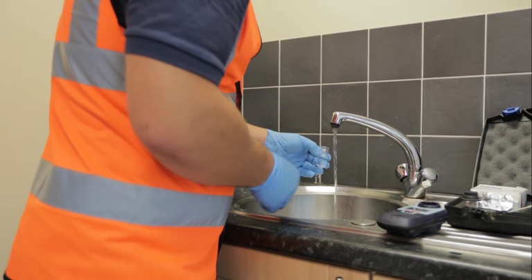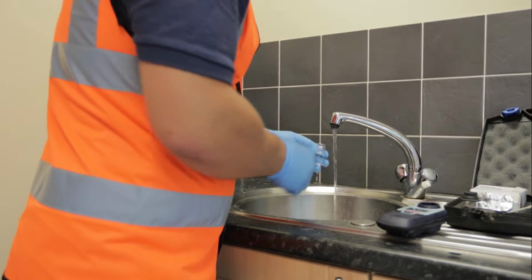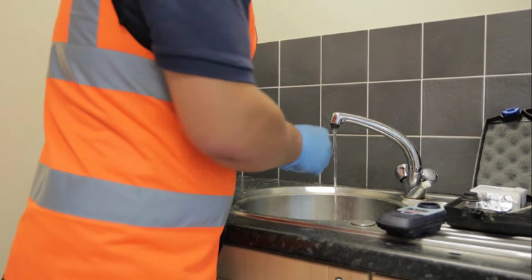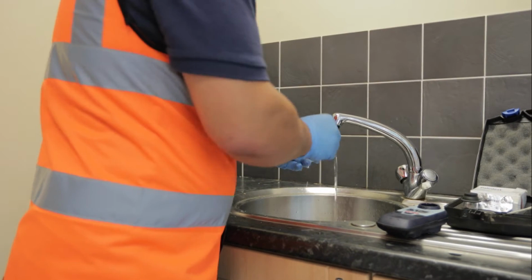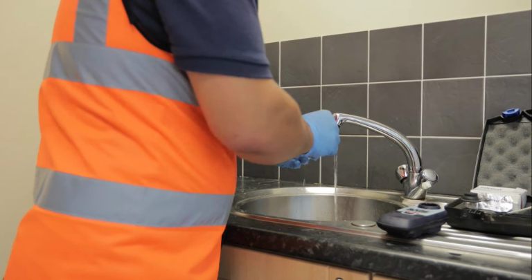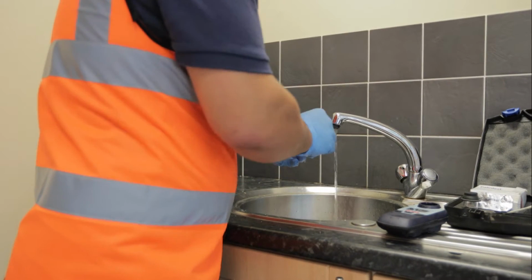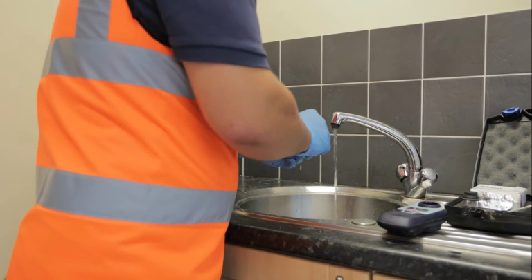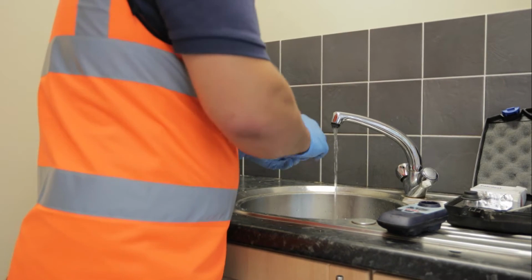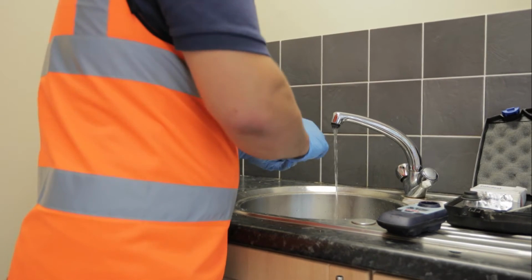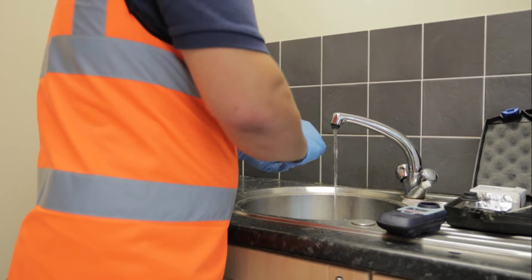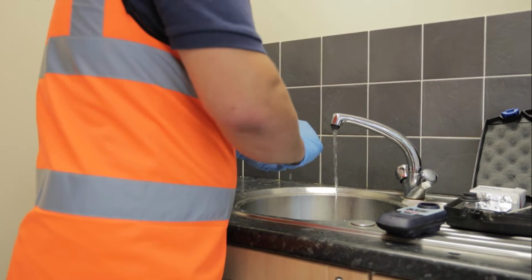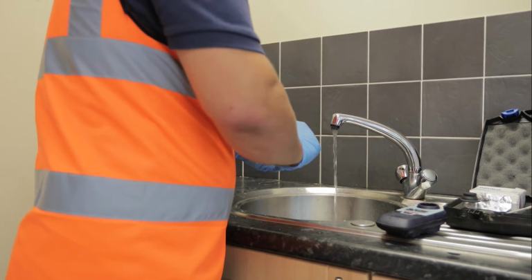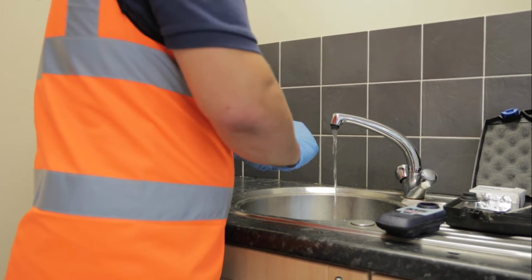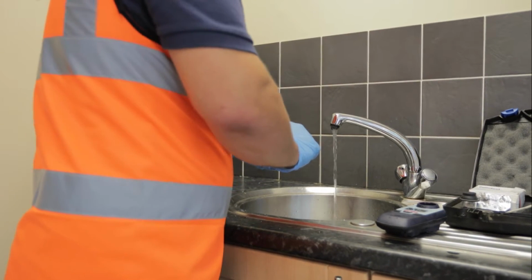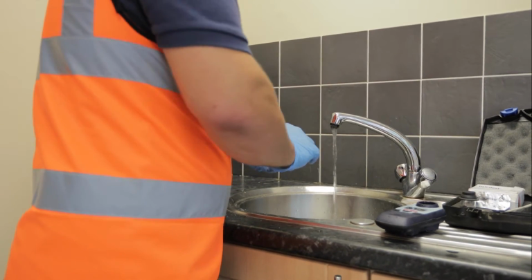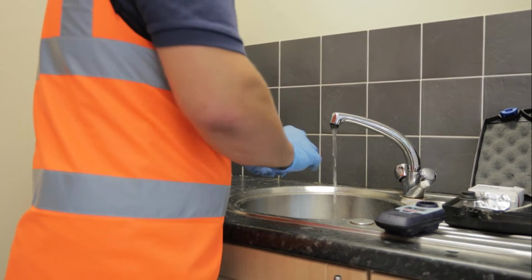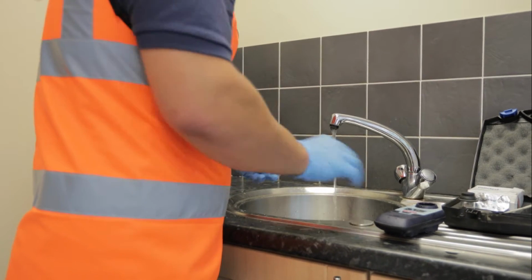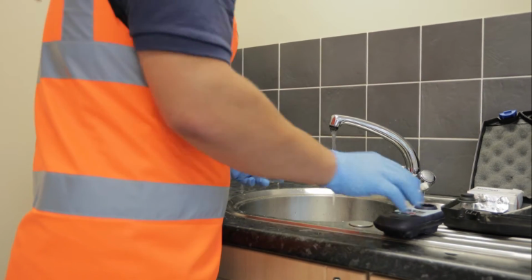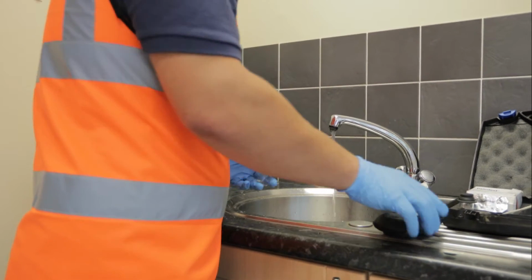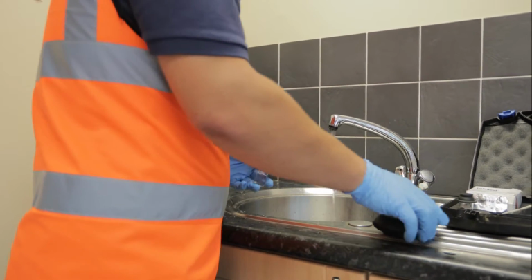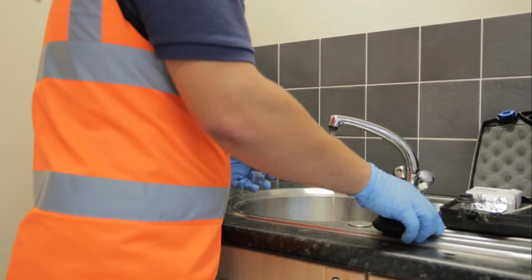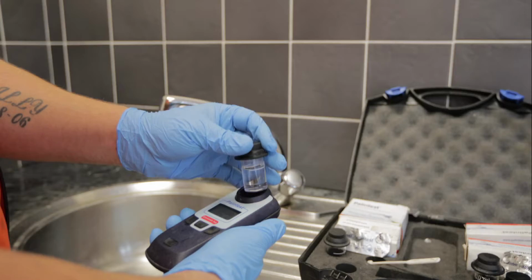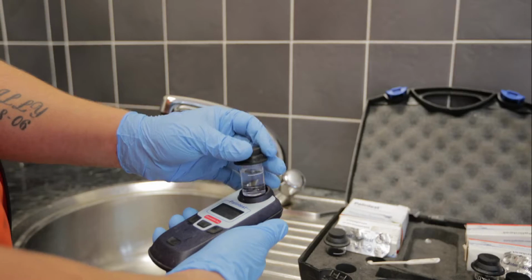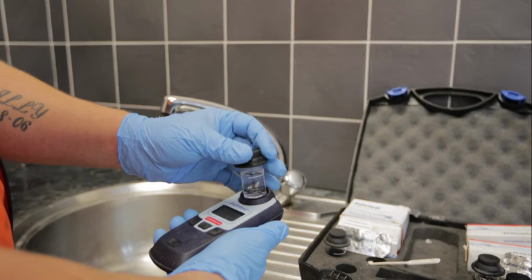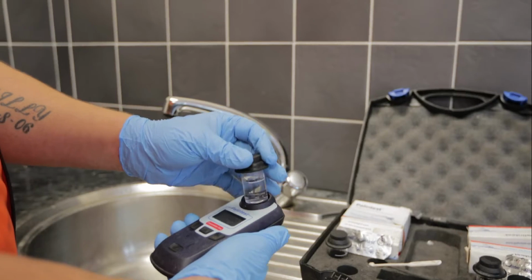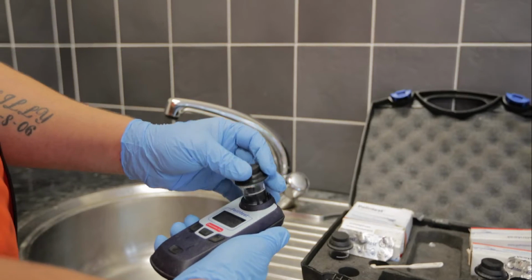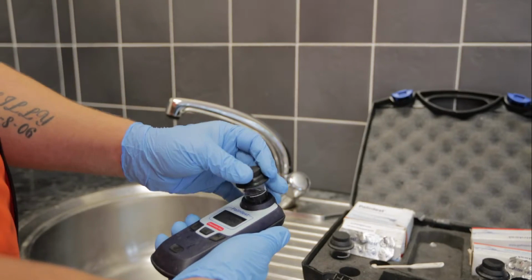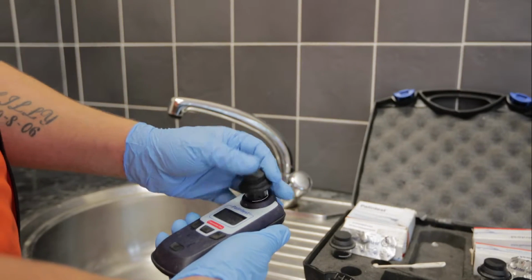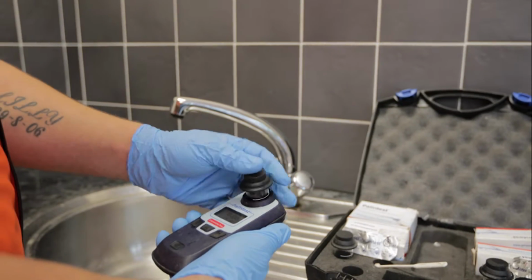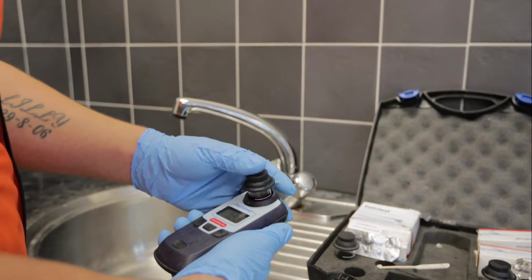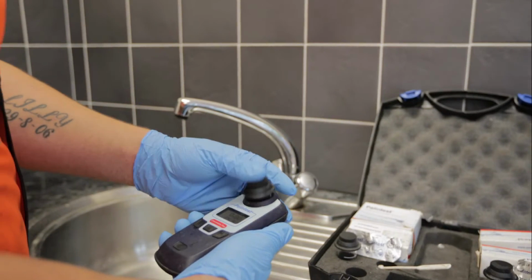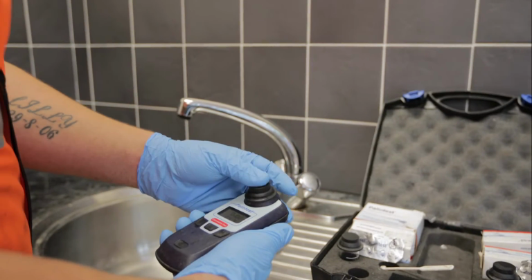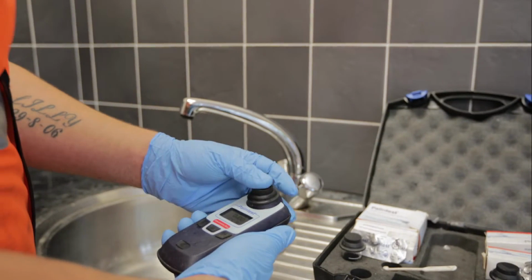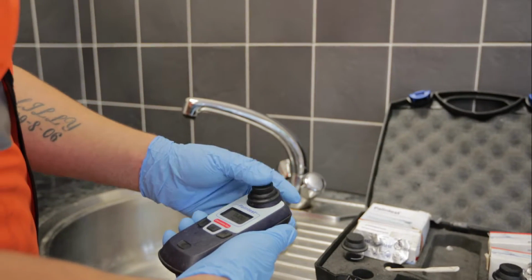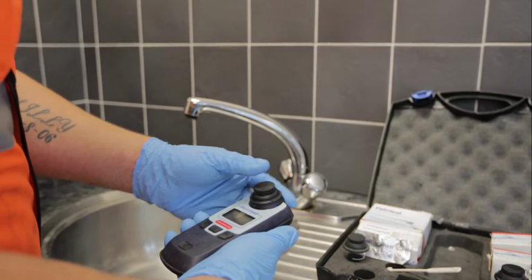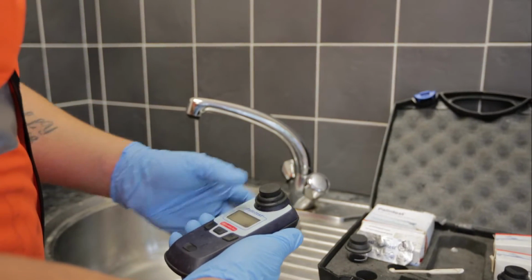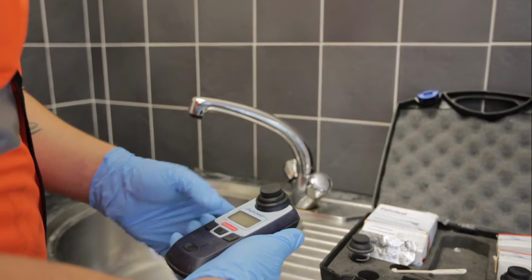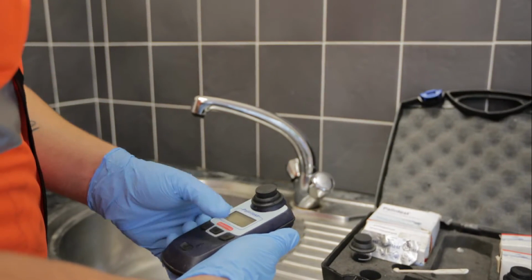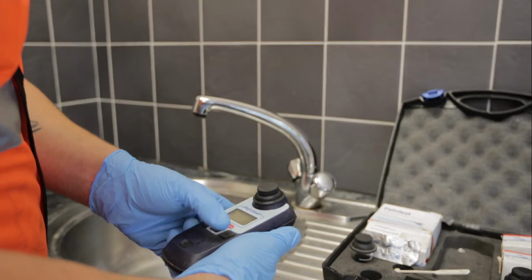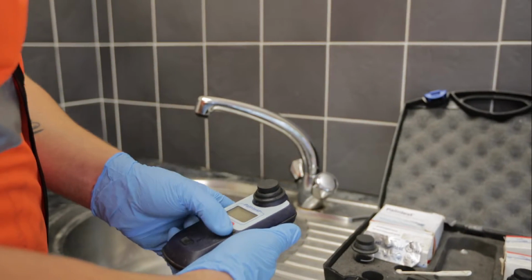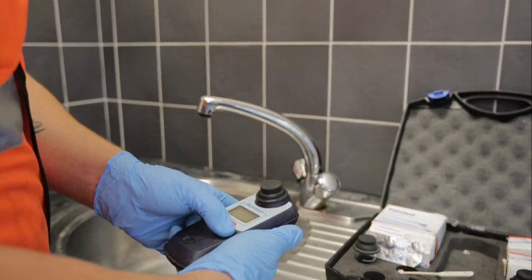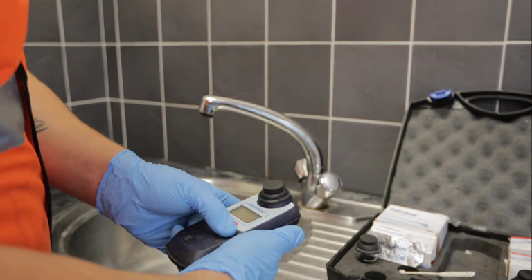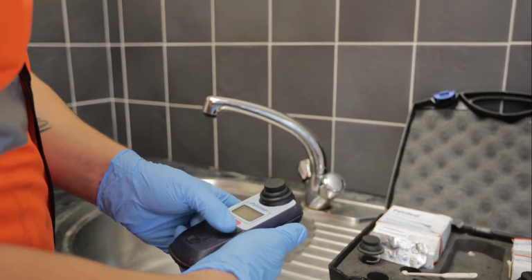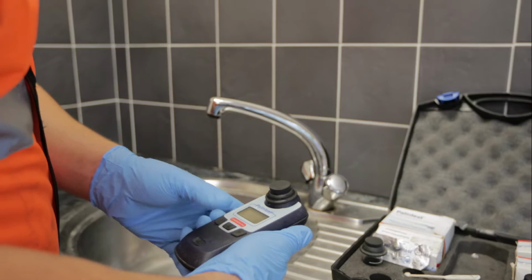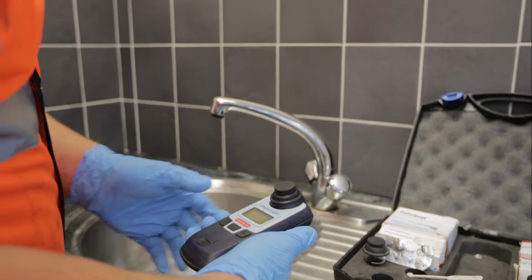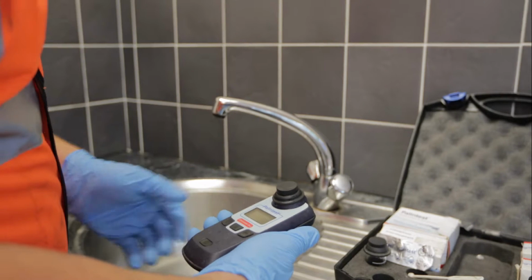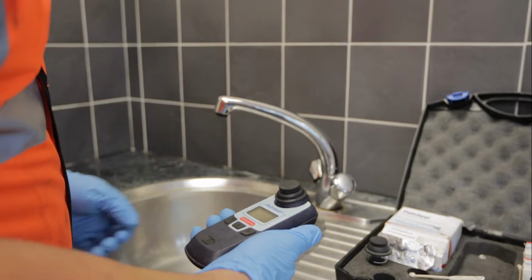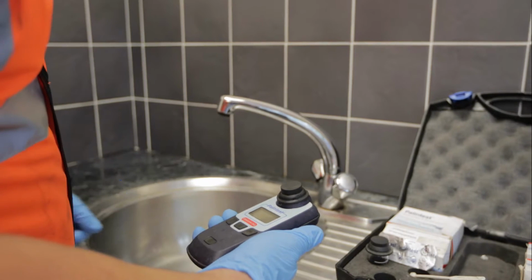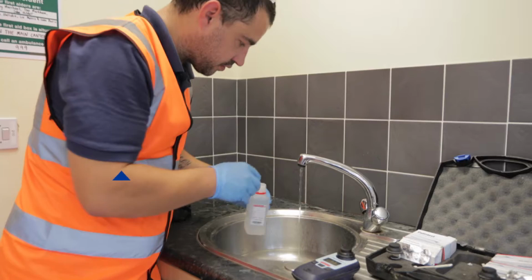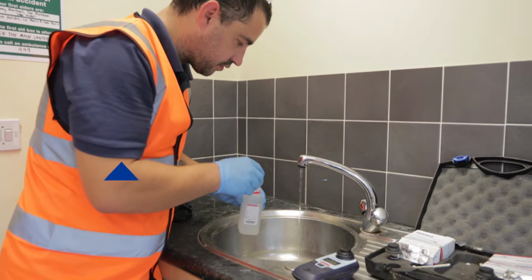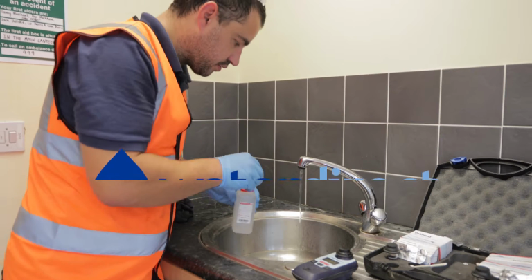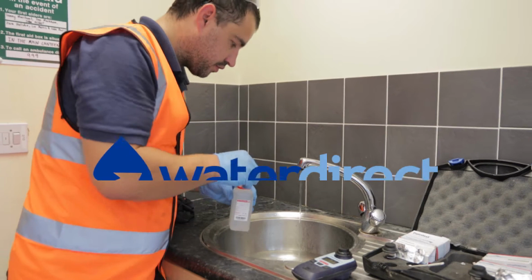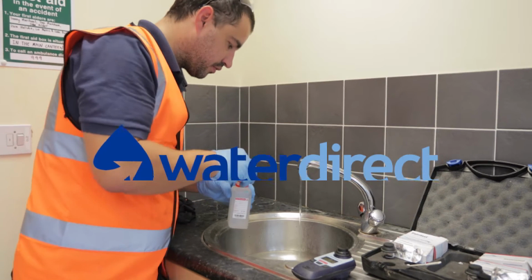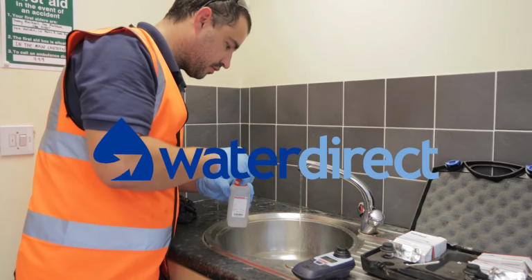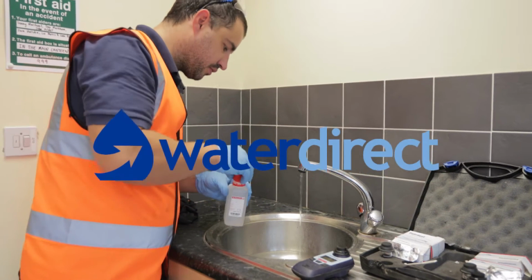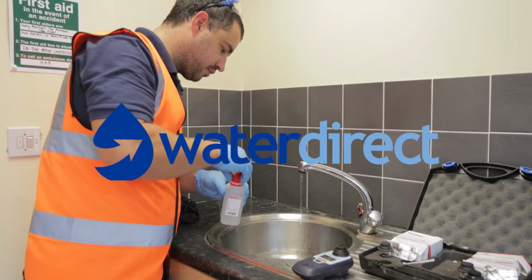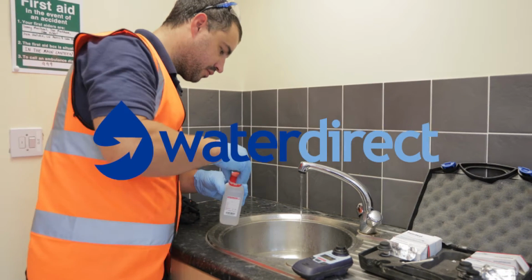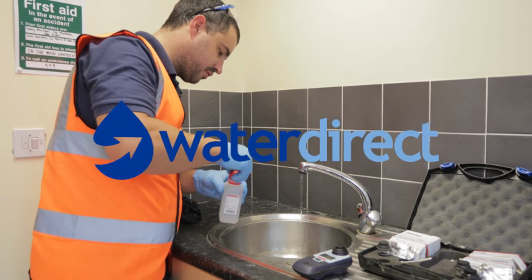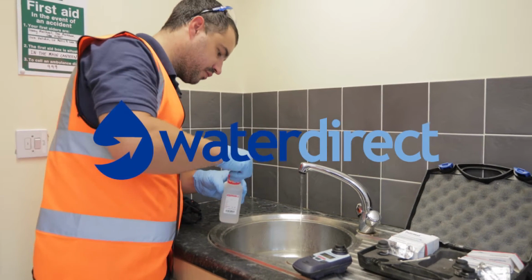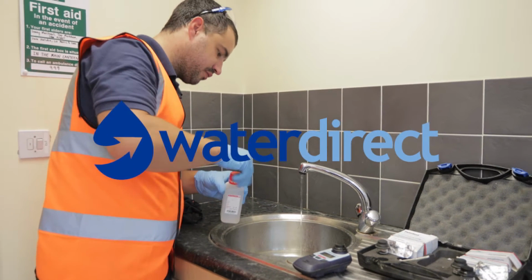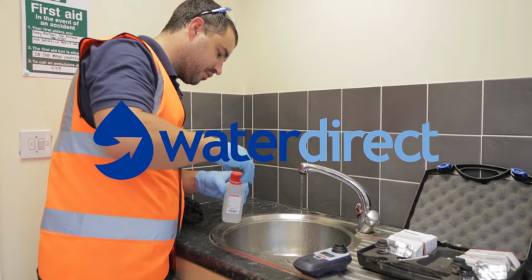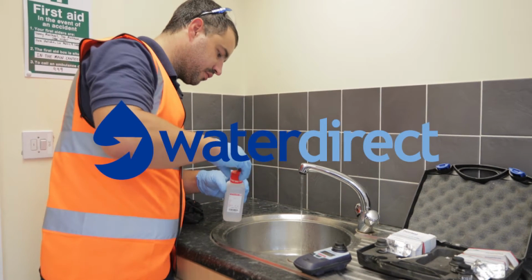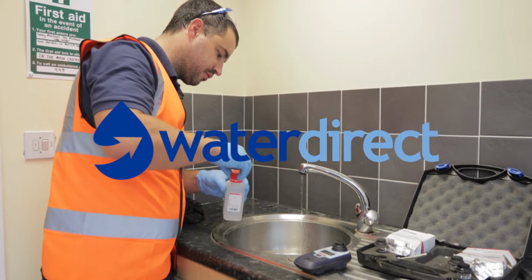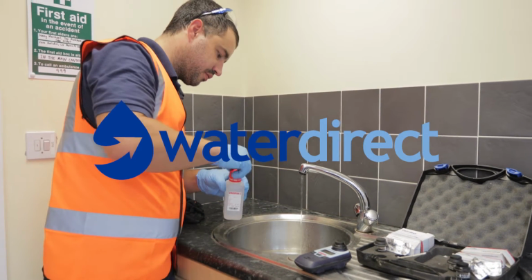Samples are sent to one of our UKAS approved laboratory partners, and a certificate and full report are provided, usually within seven days.